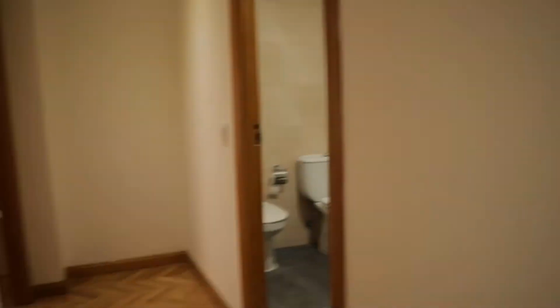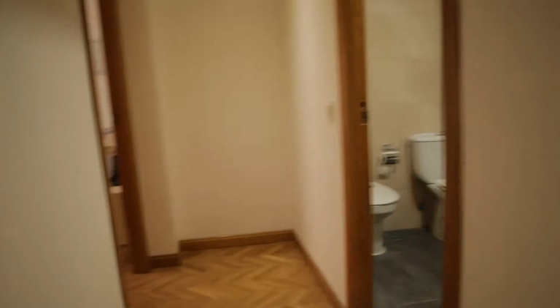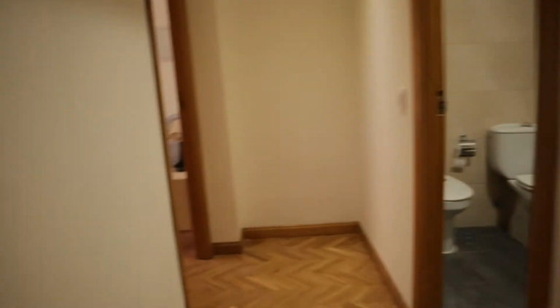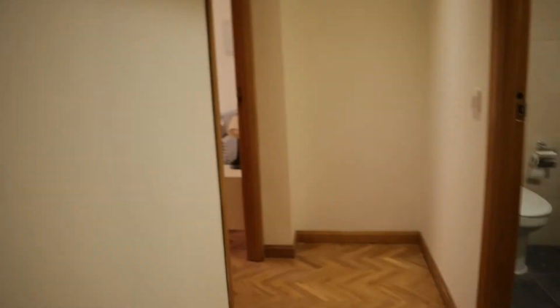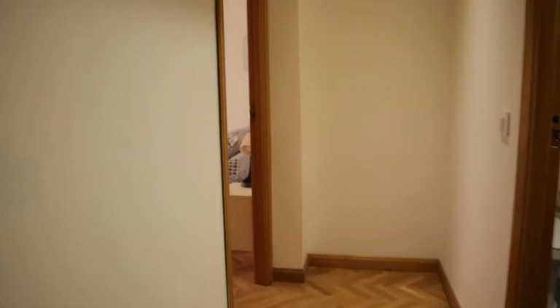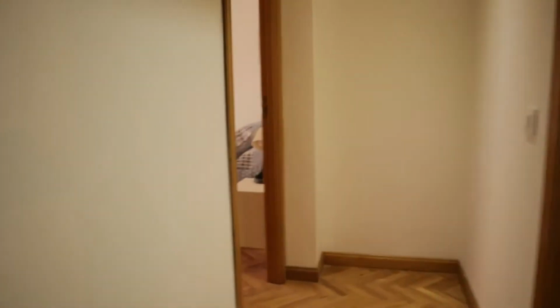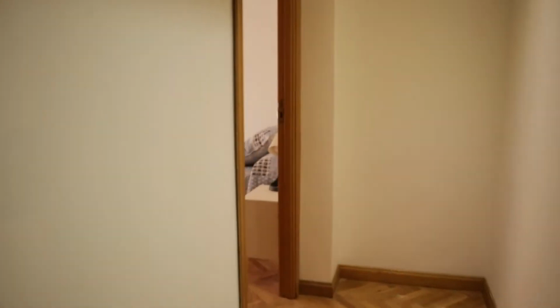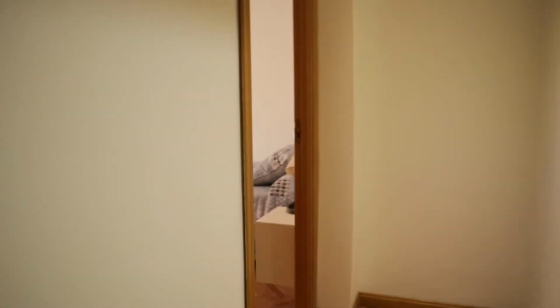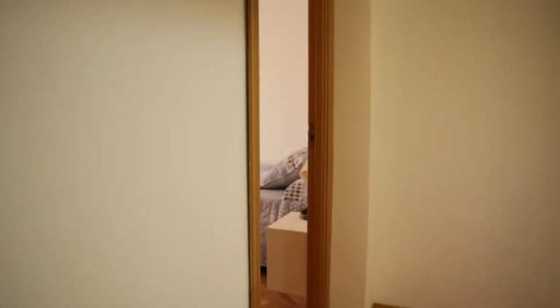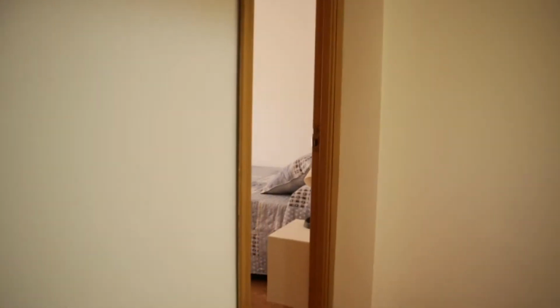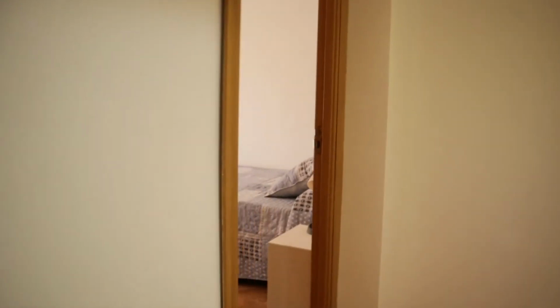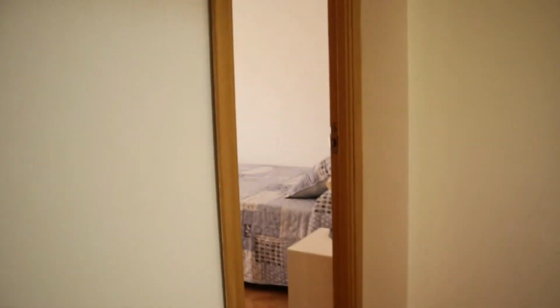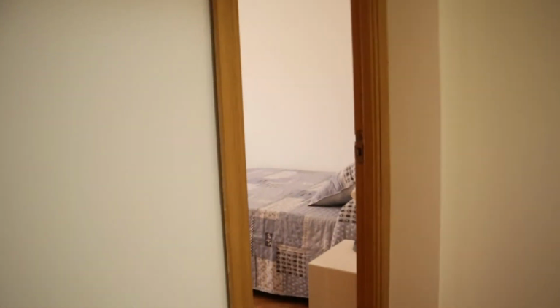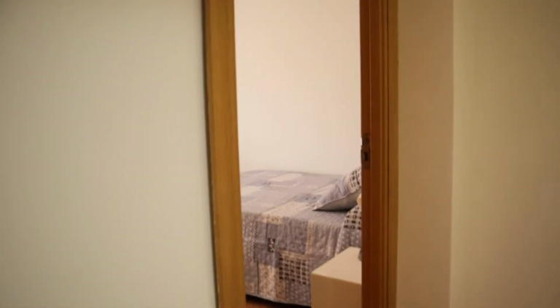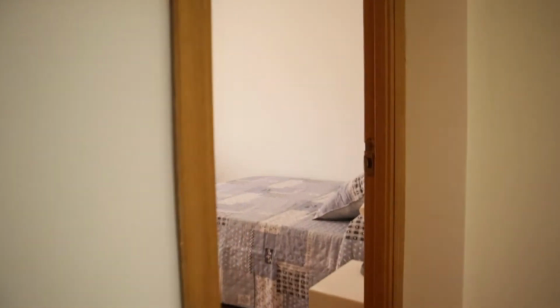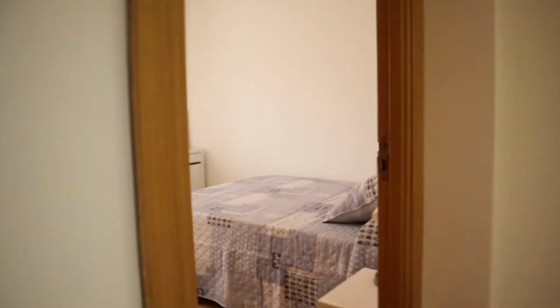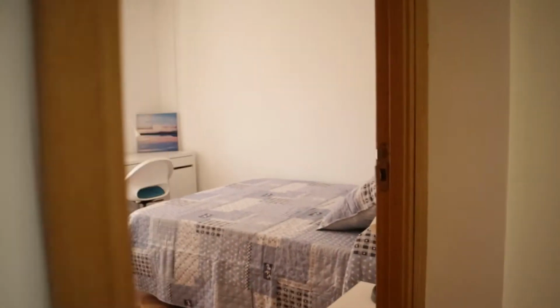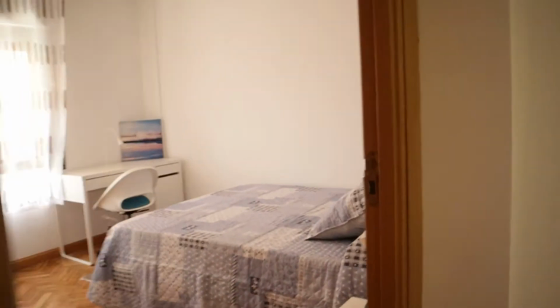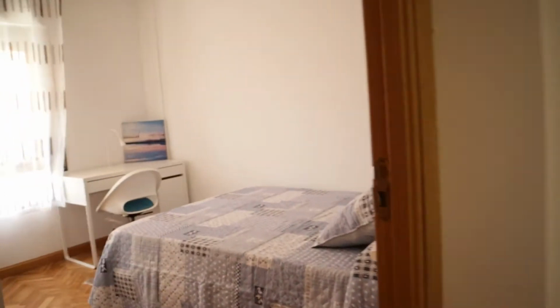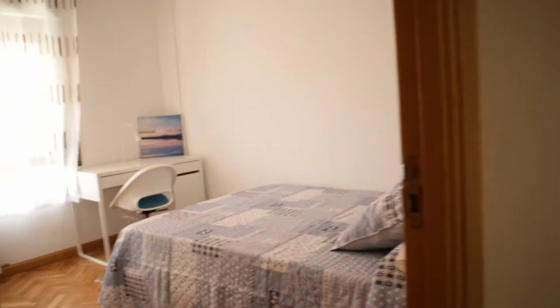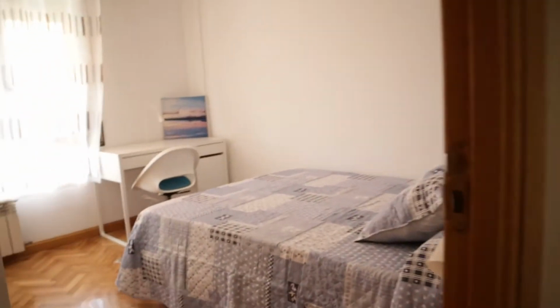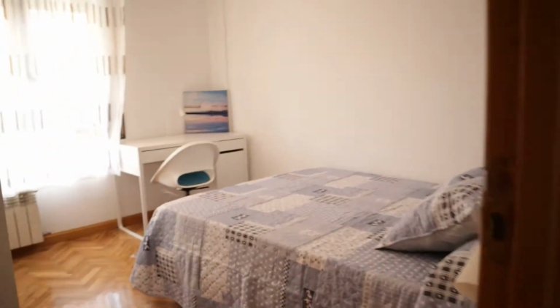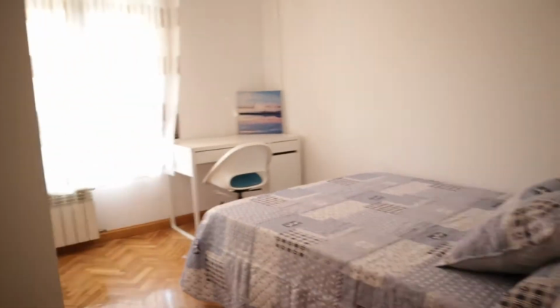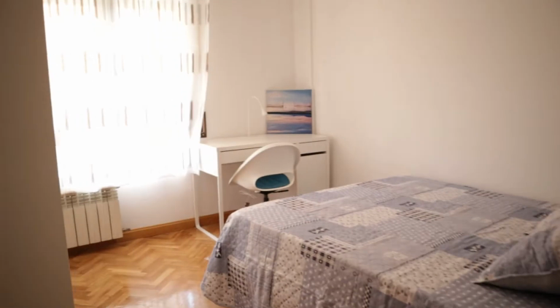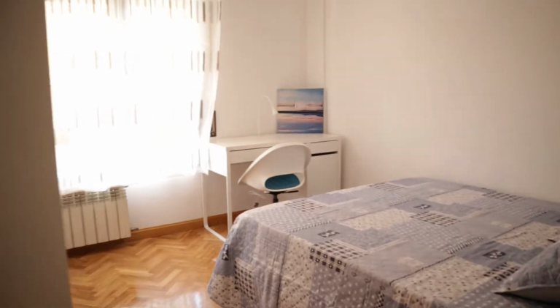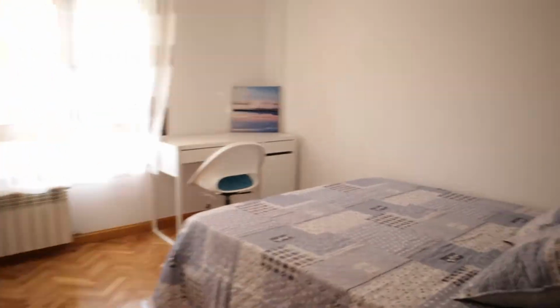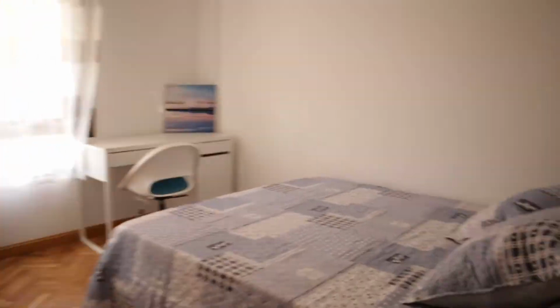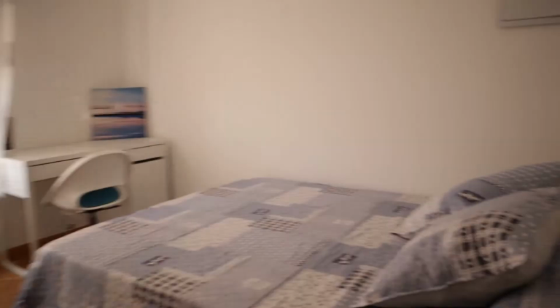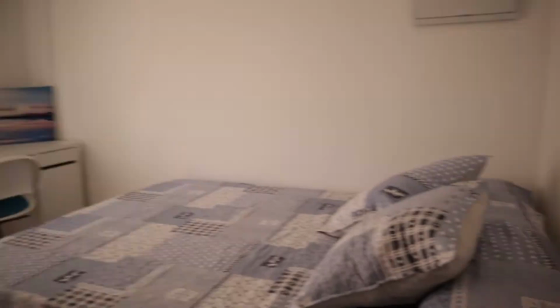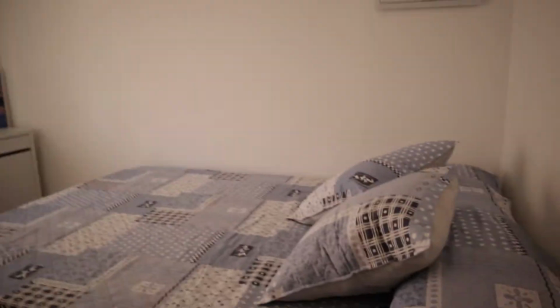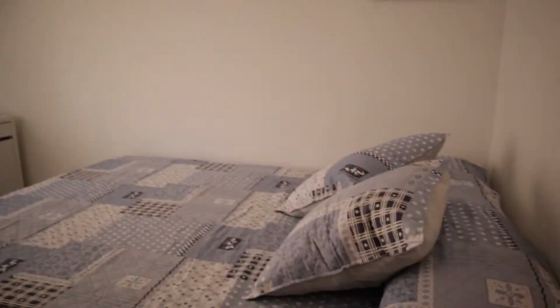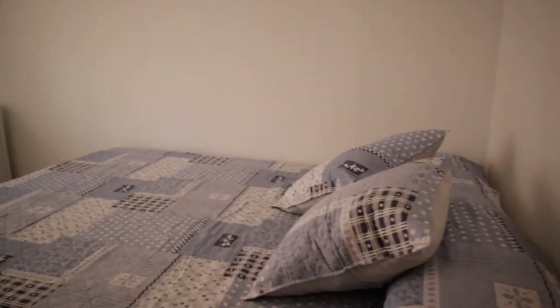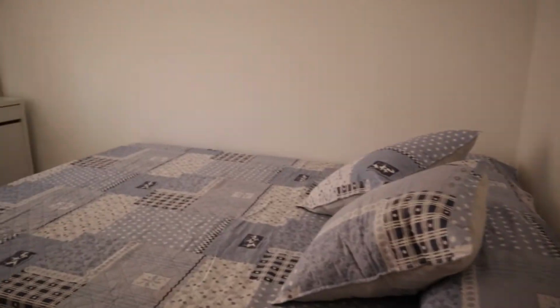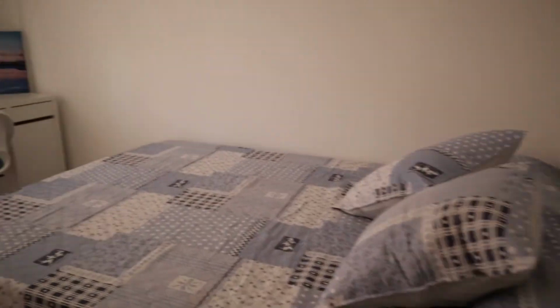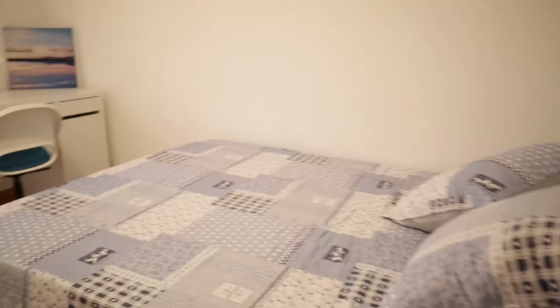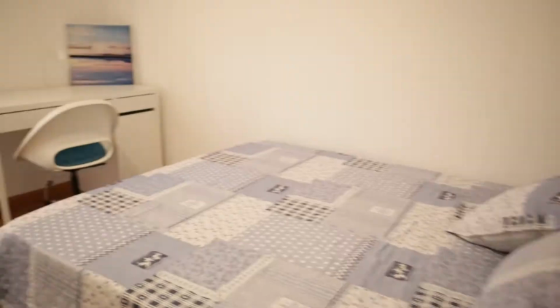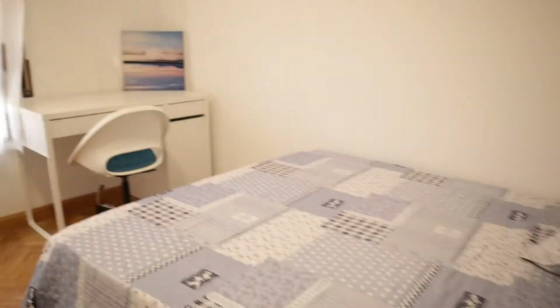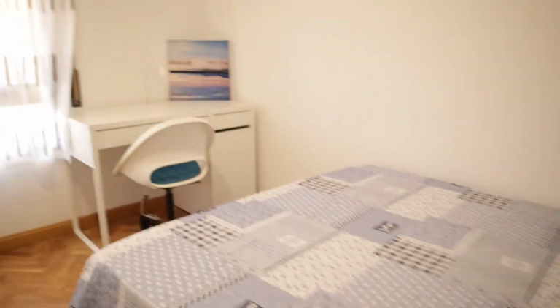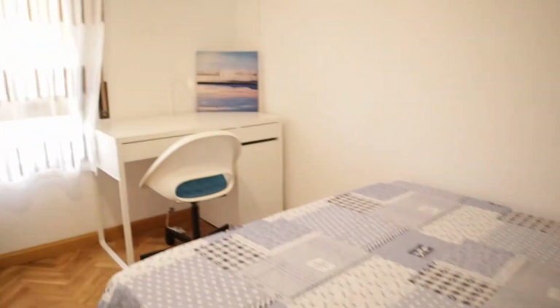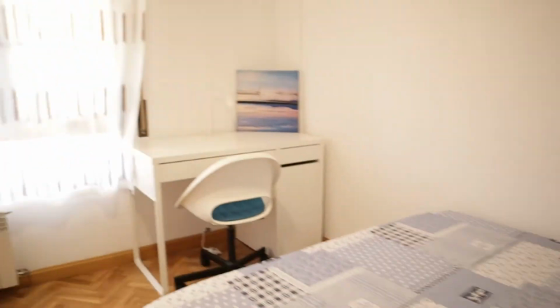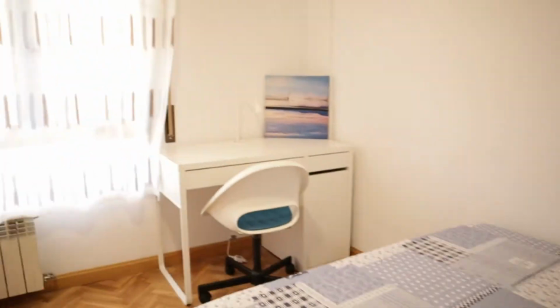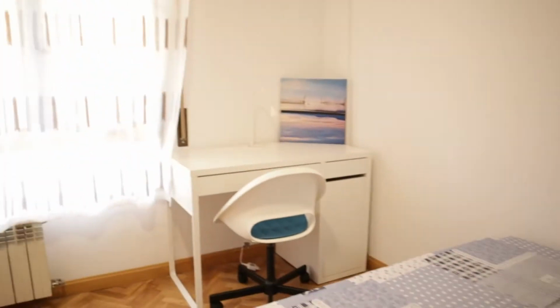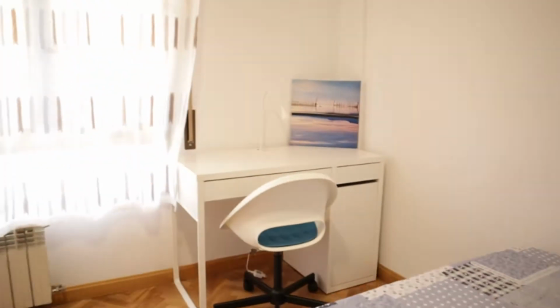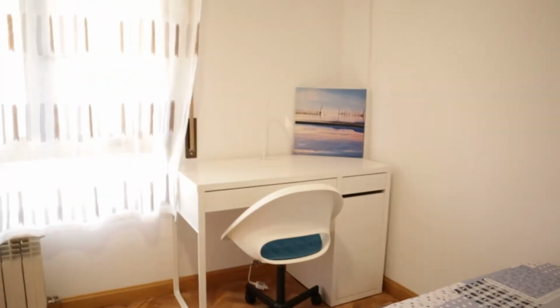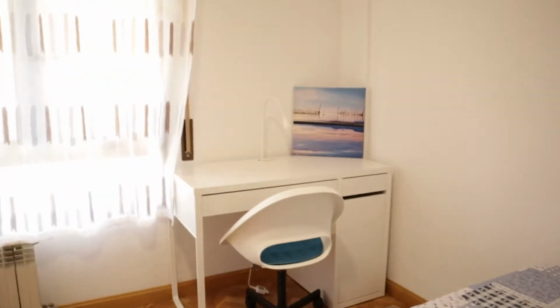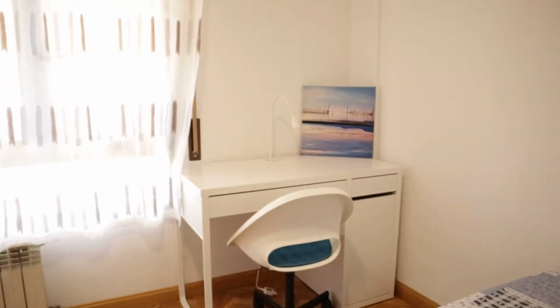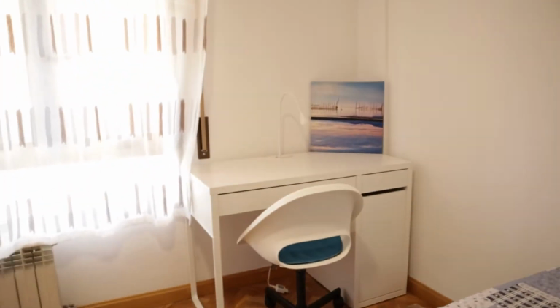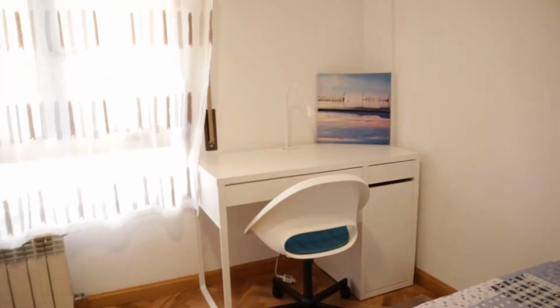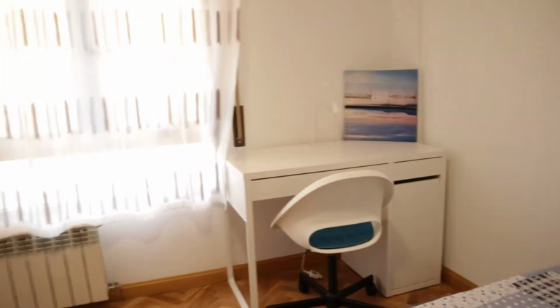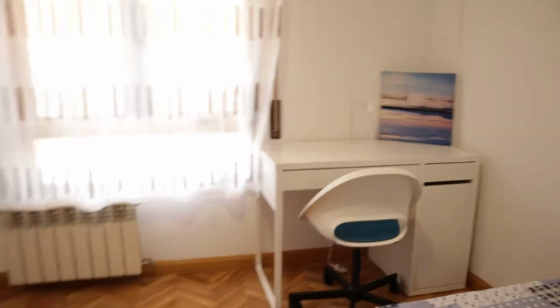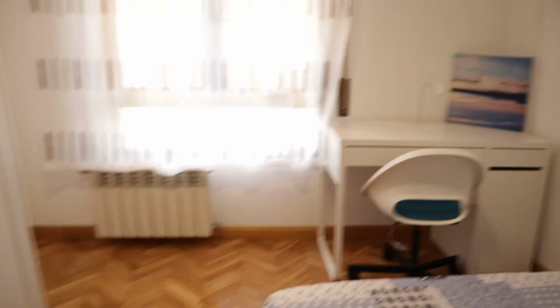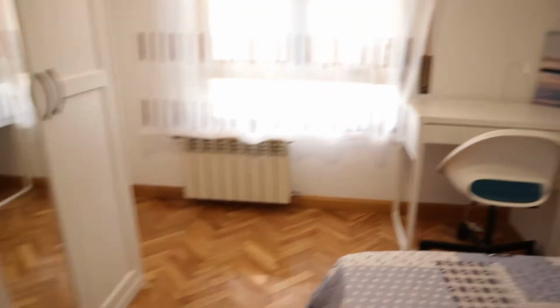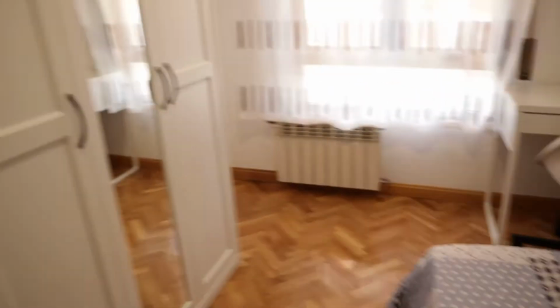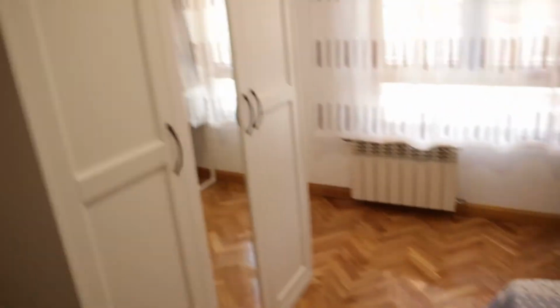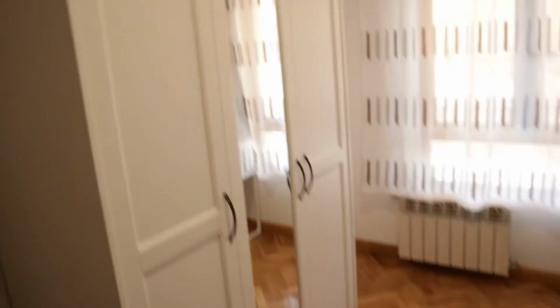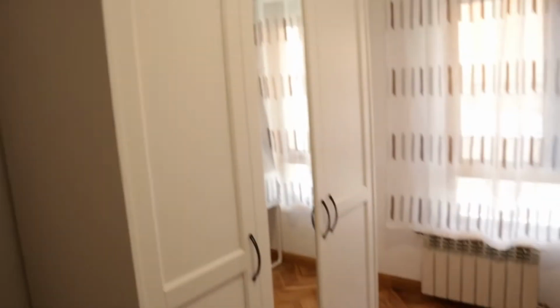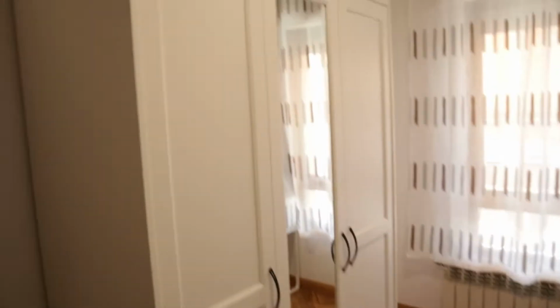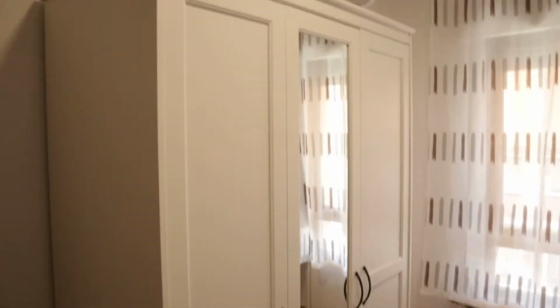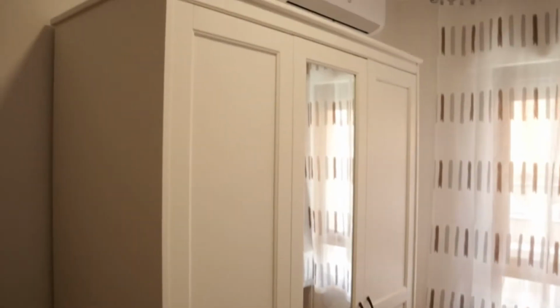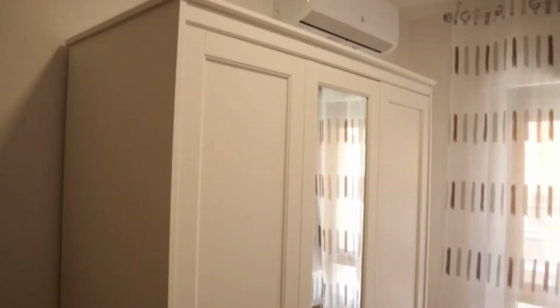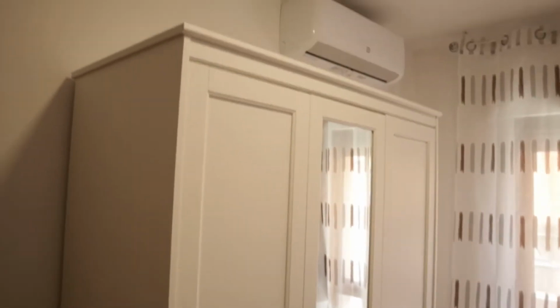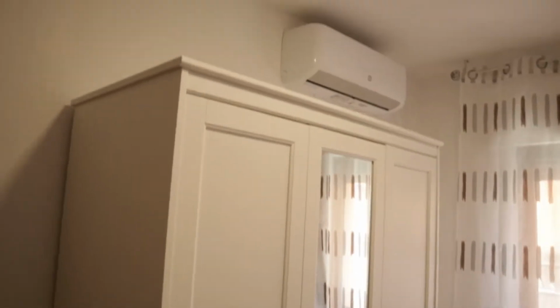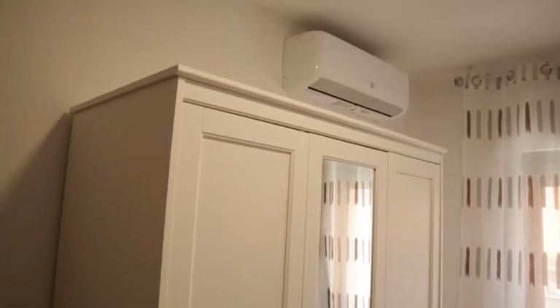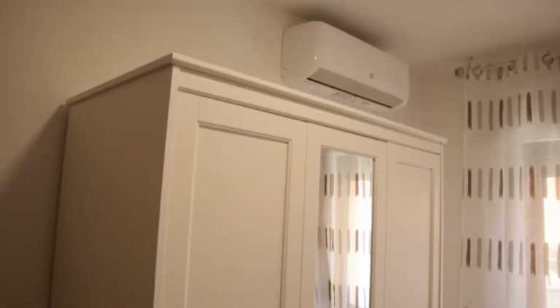Number six — with a balcony to the street and a wardrobe.